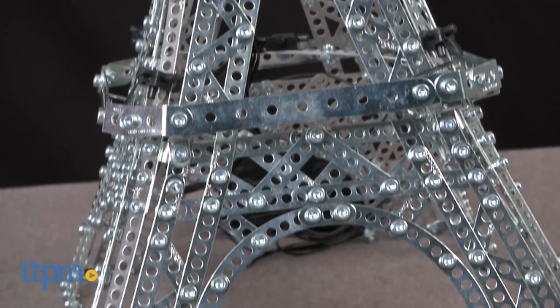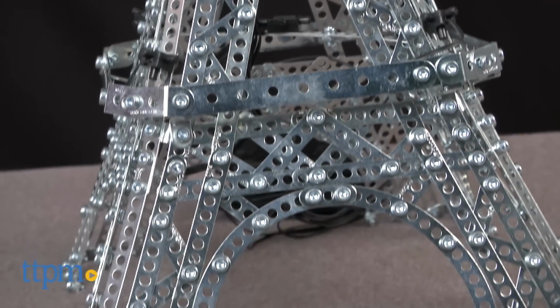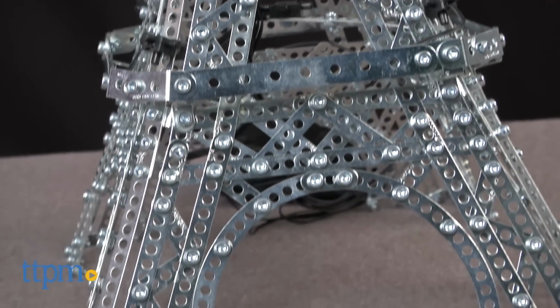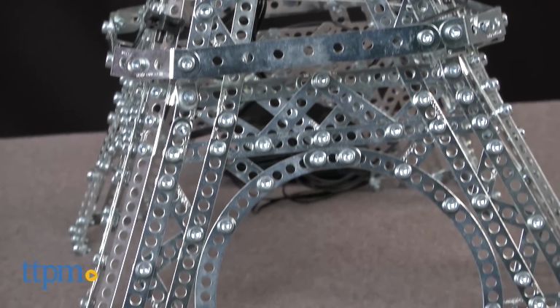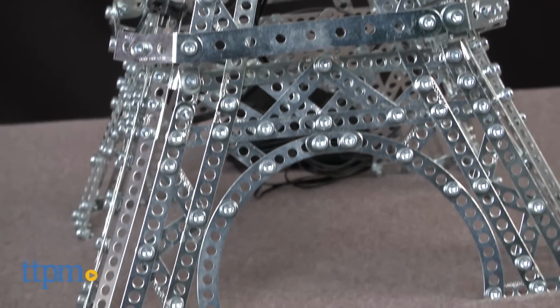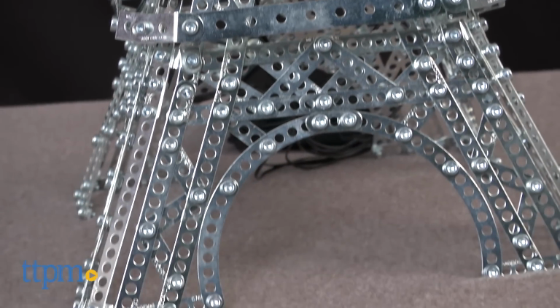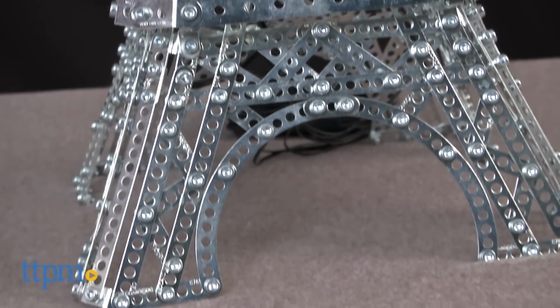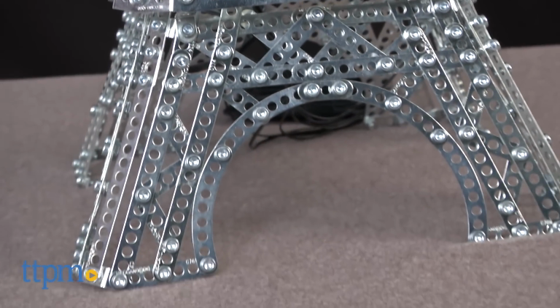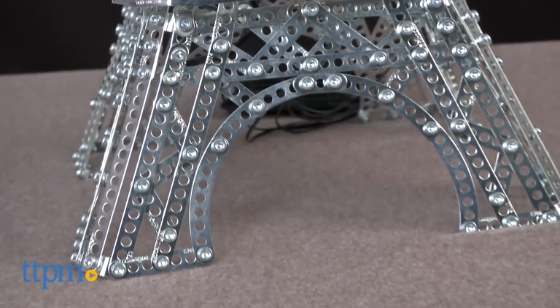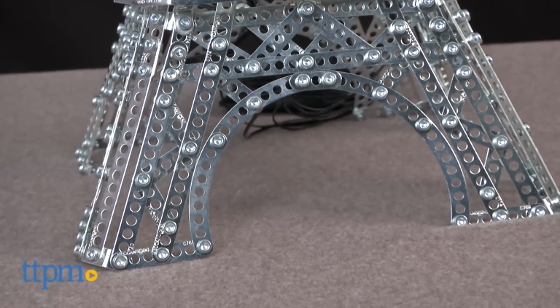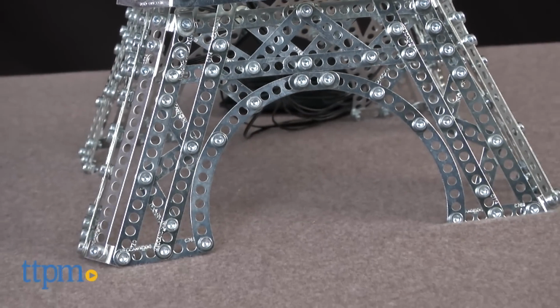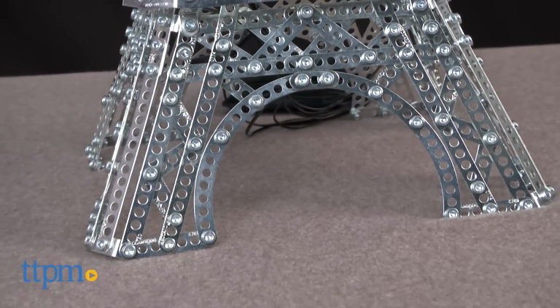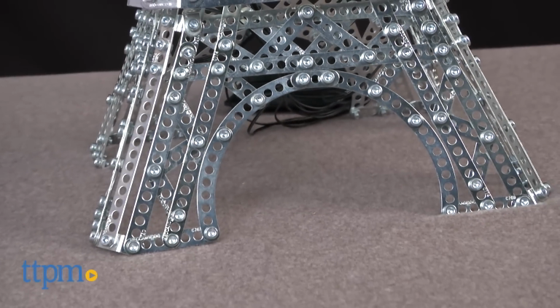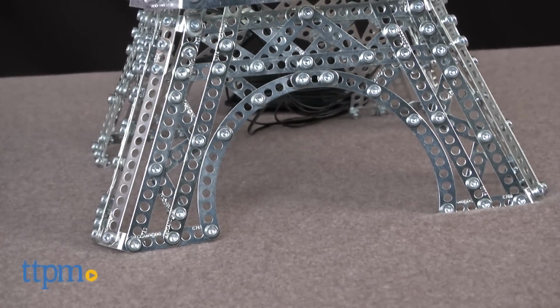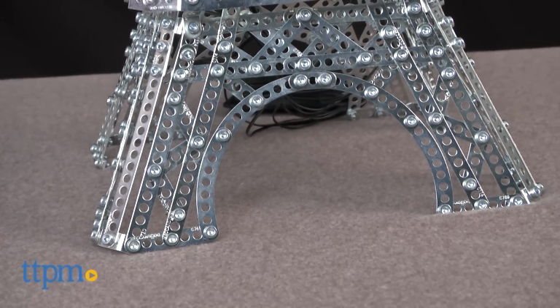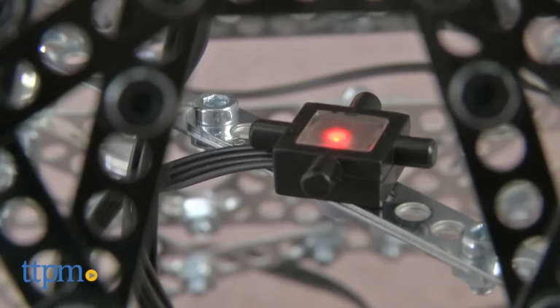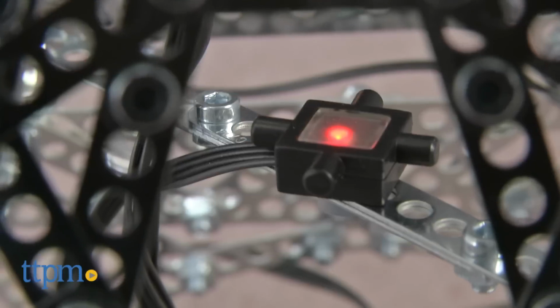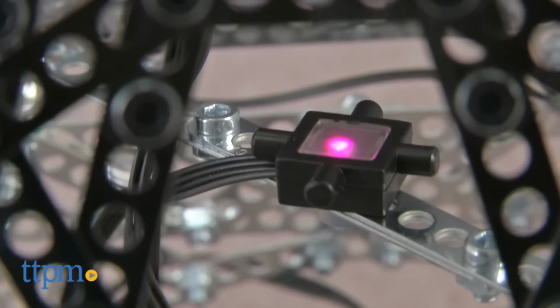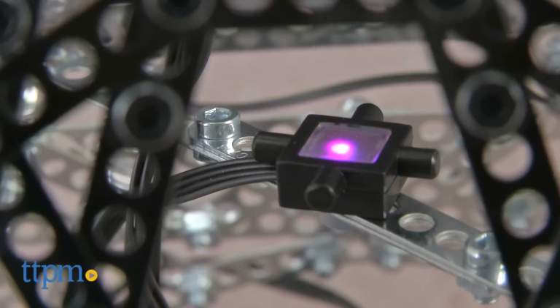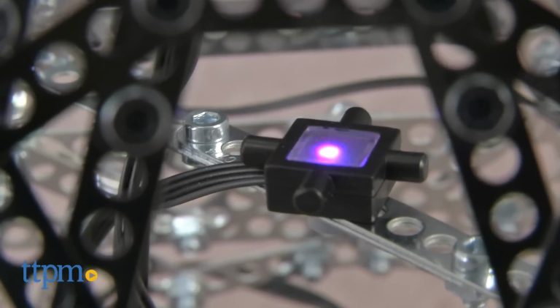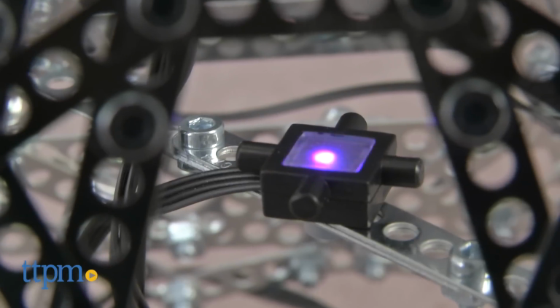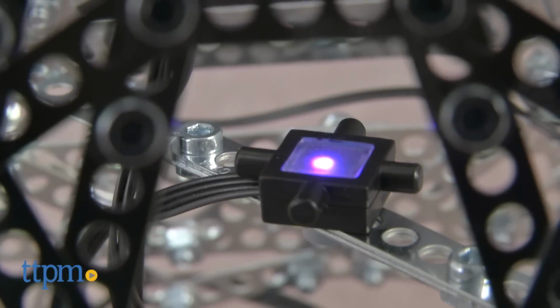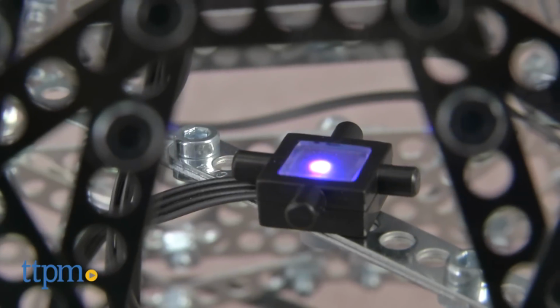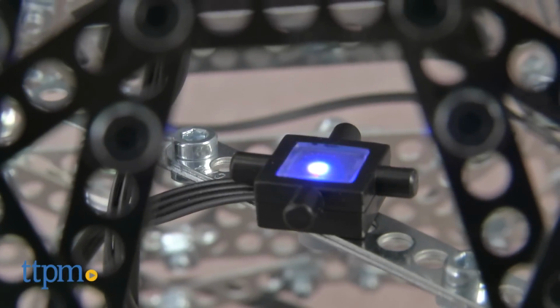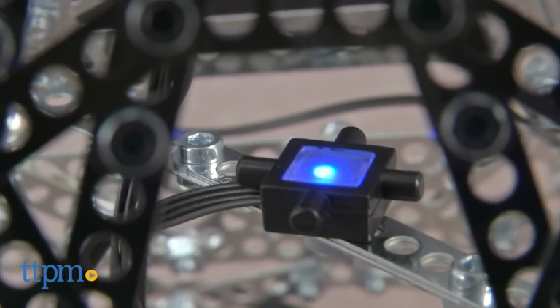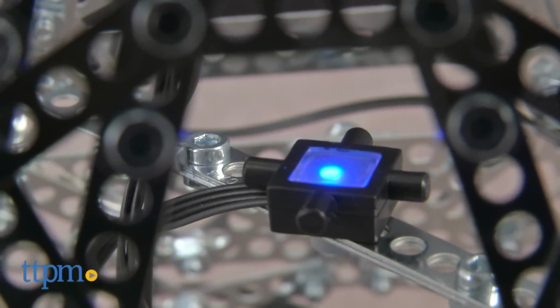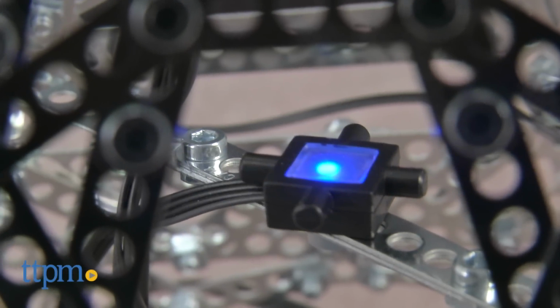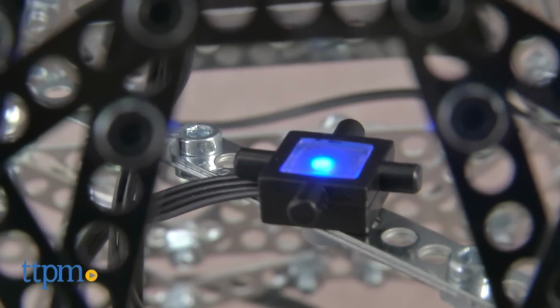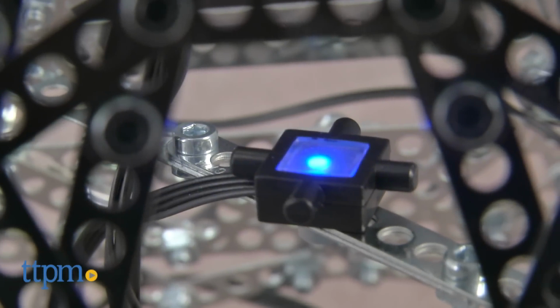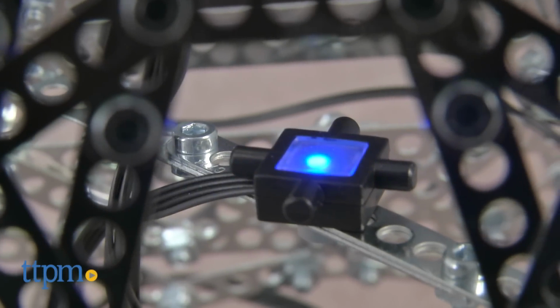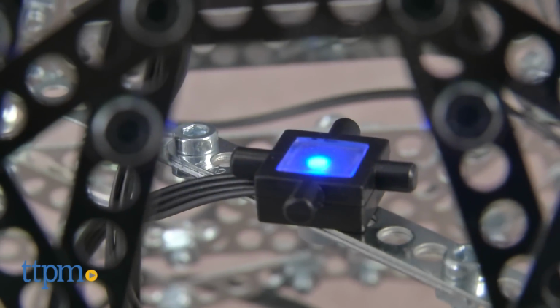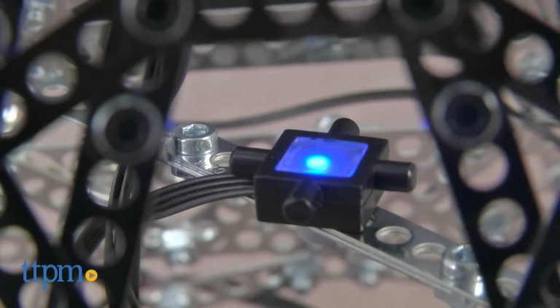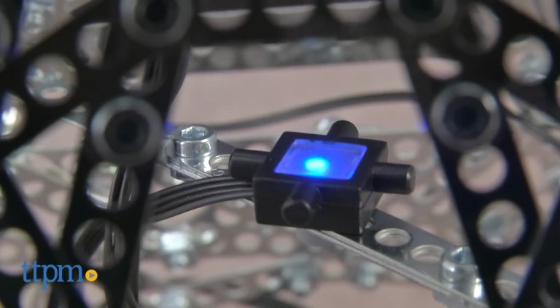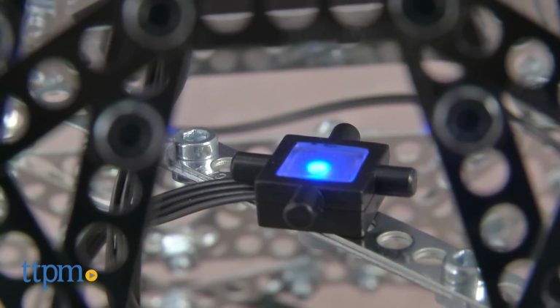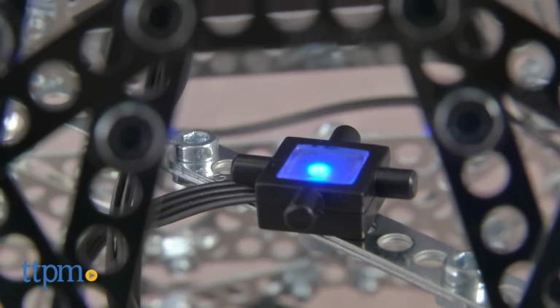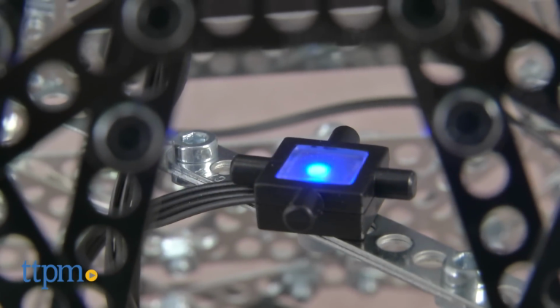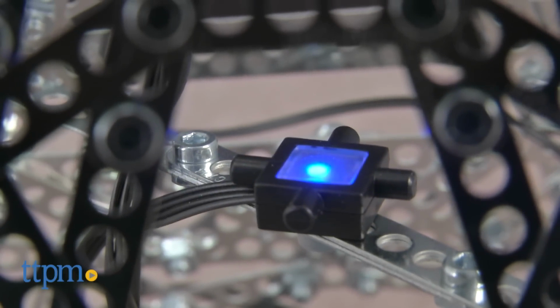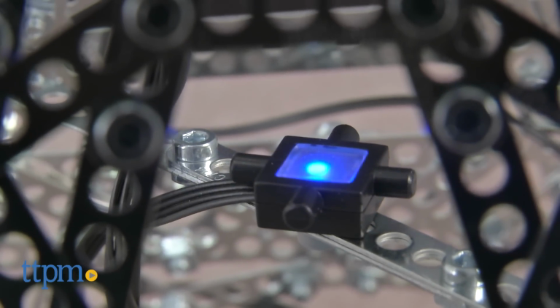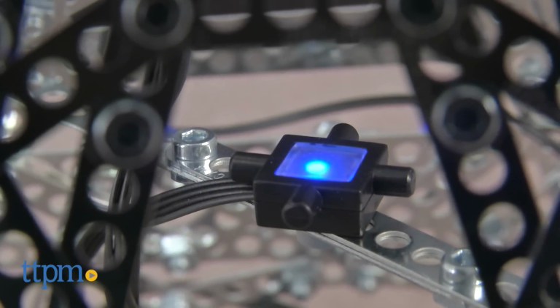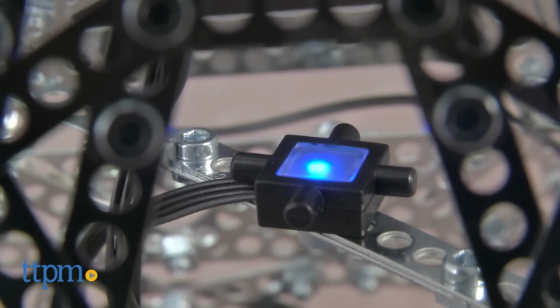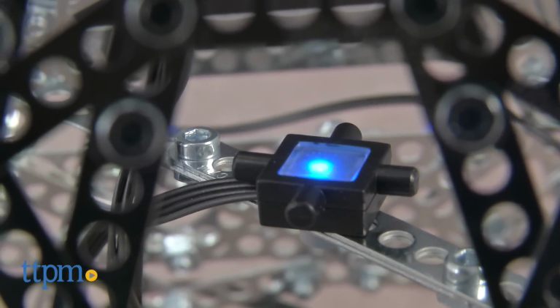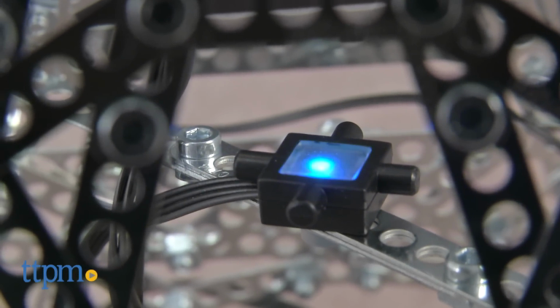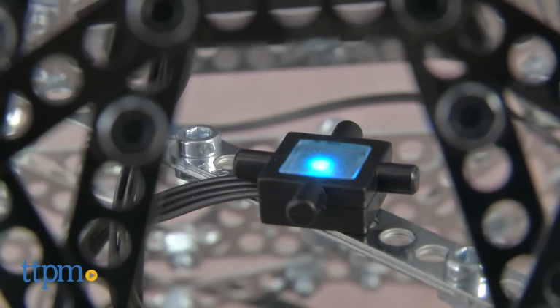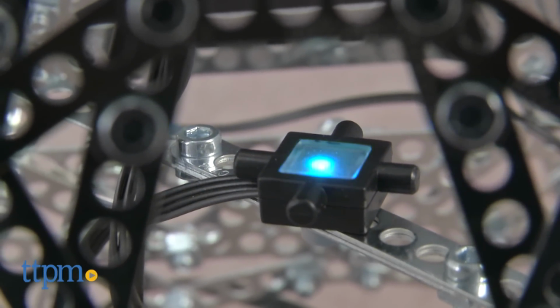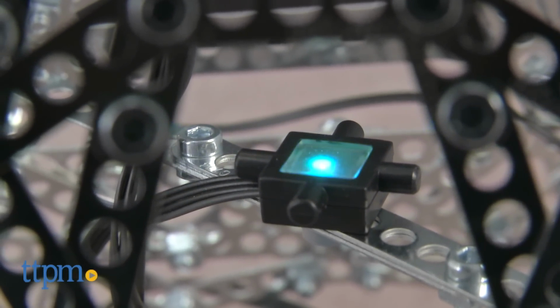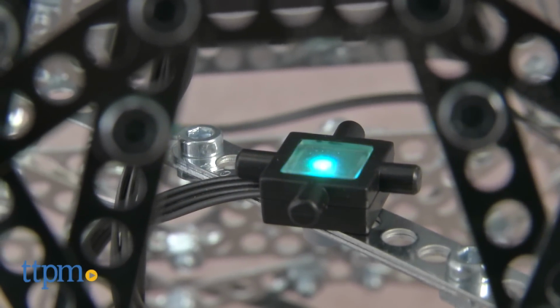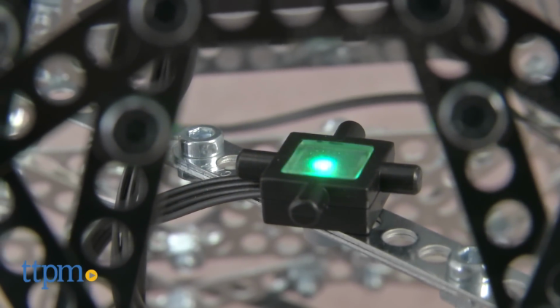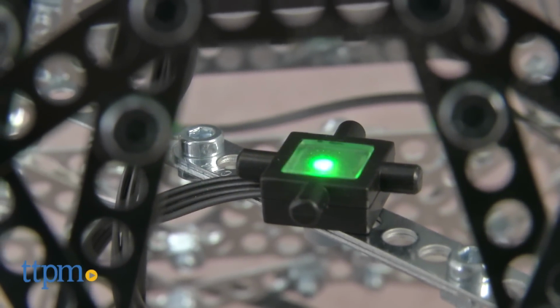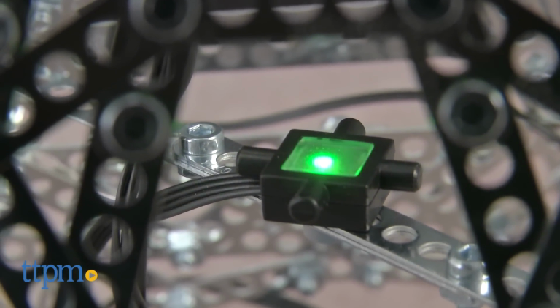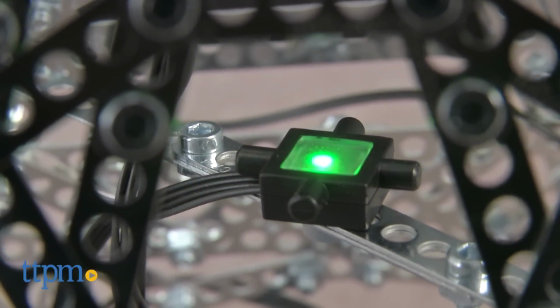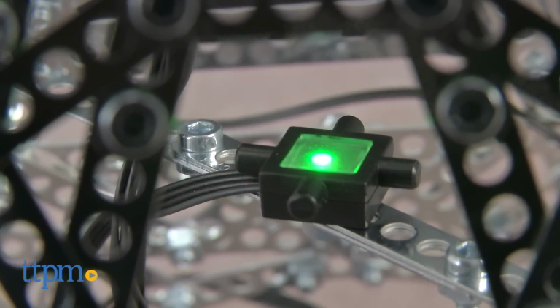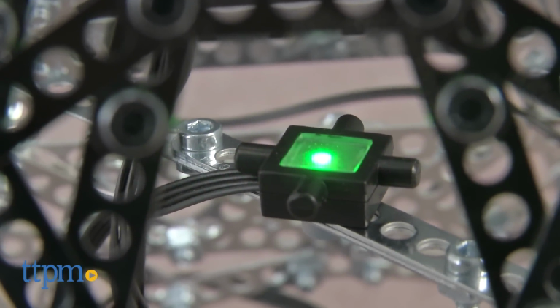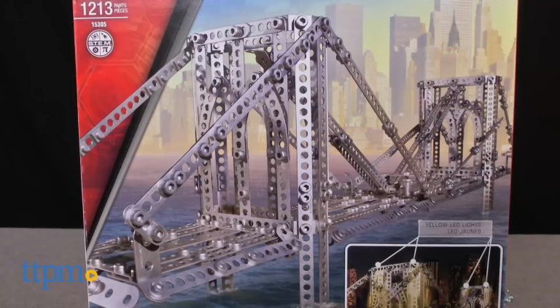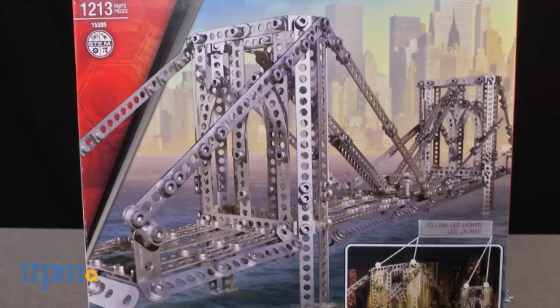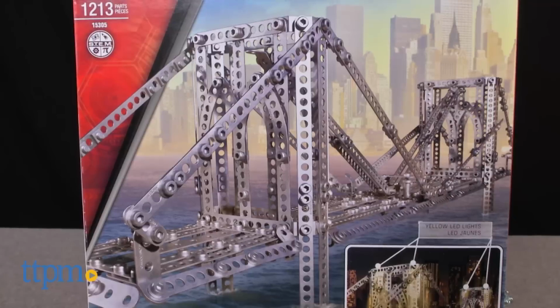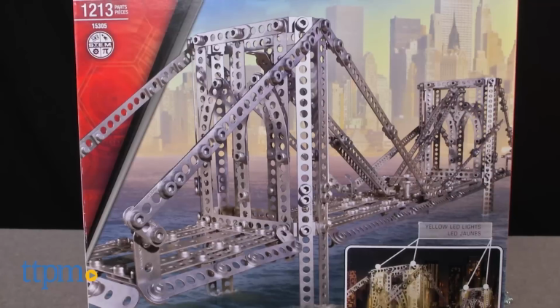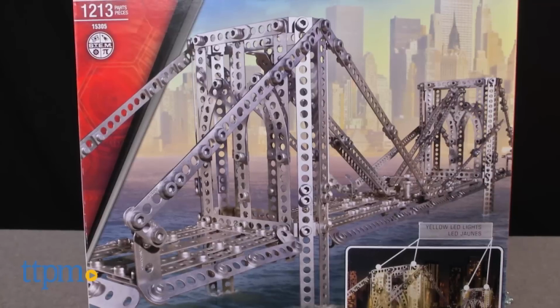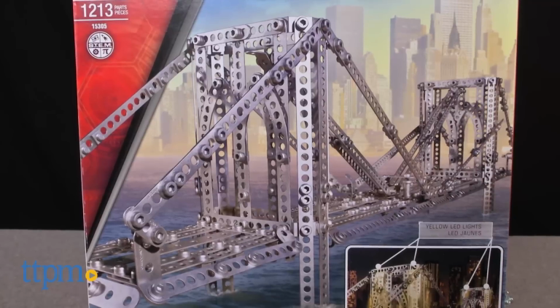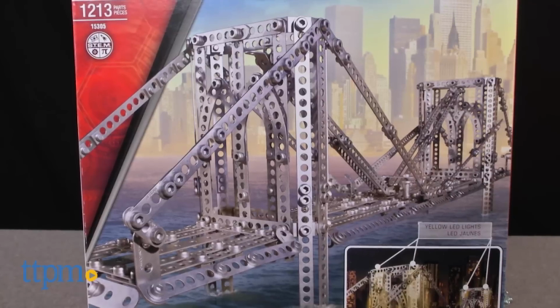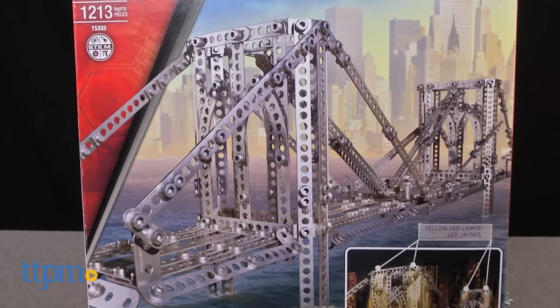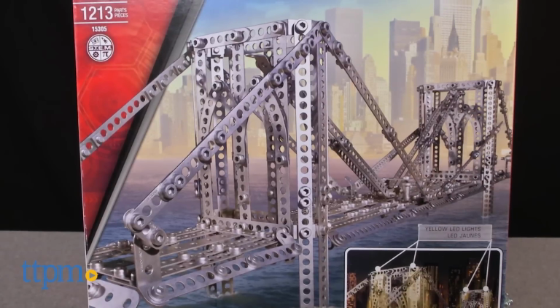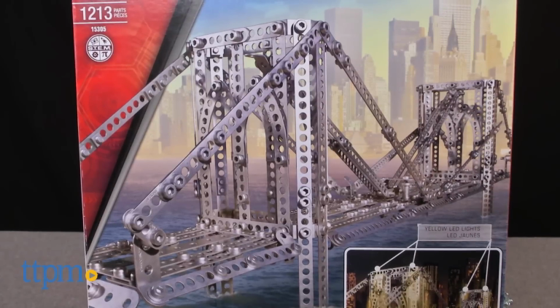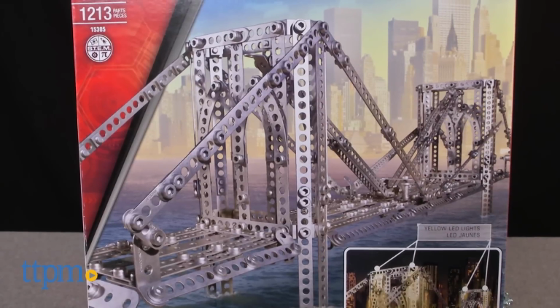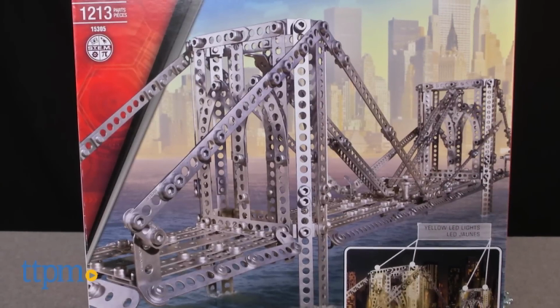The tower also has LED lights with one of them that changes colors. The pieces in the box can also be used to build the Brooklyn Bridge.